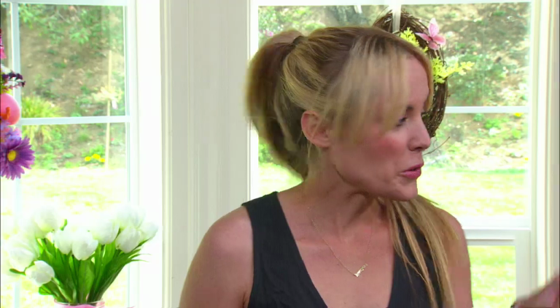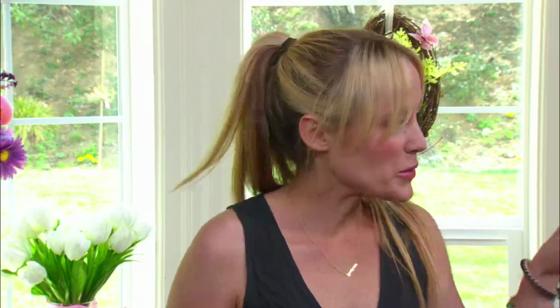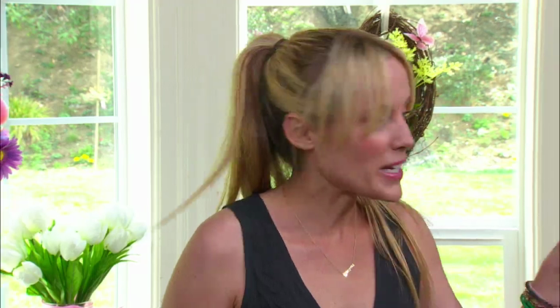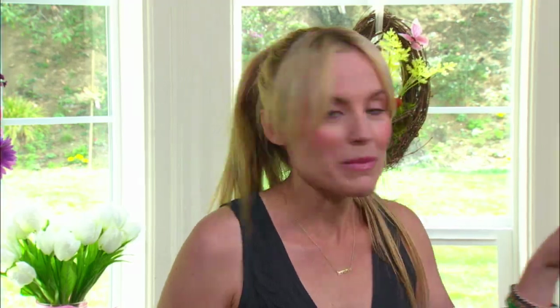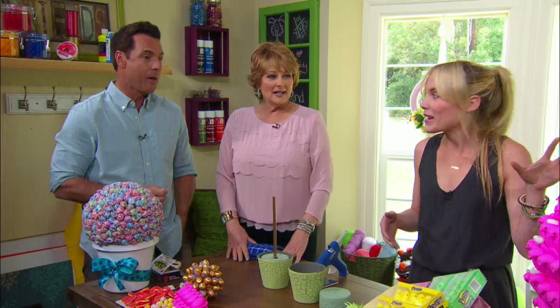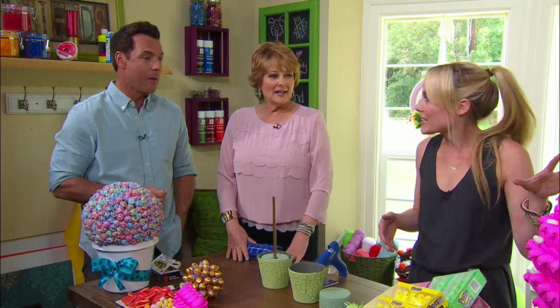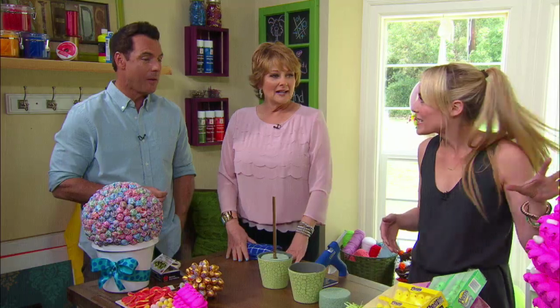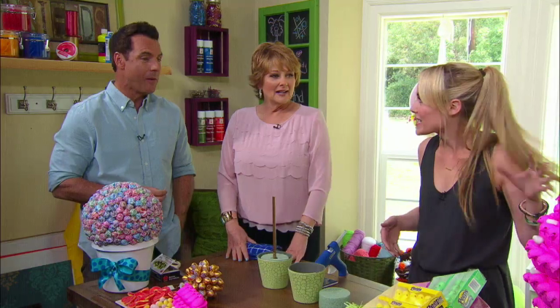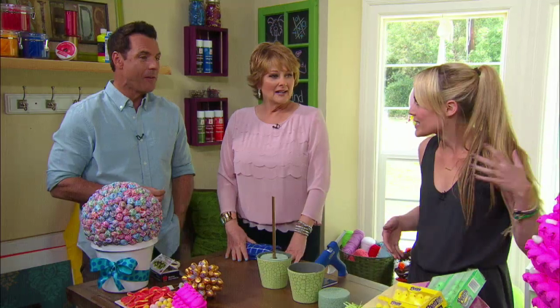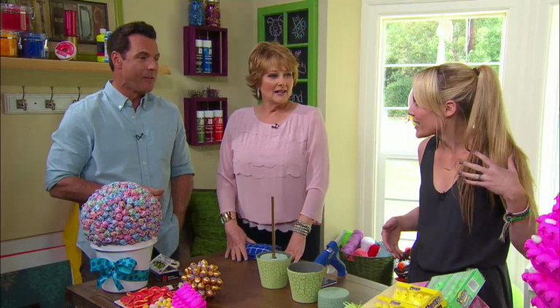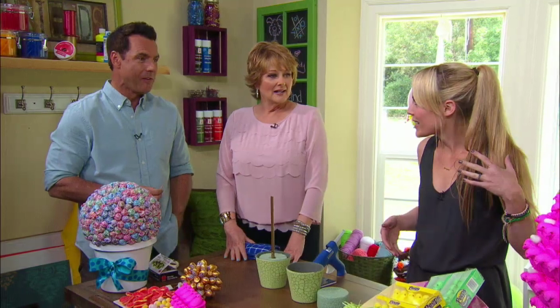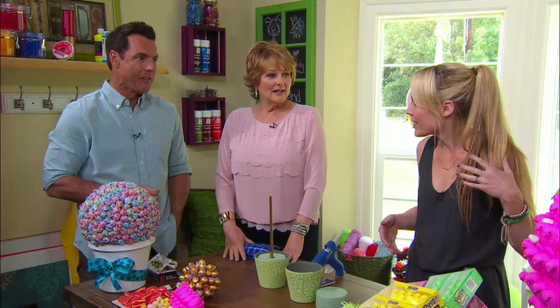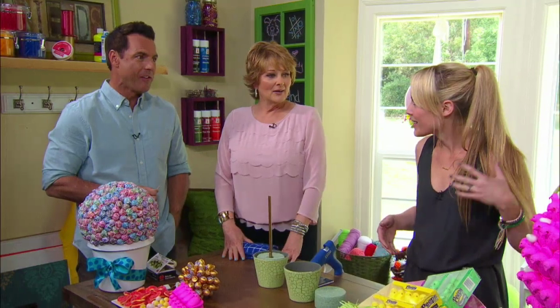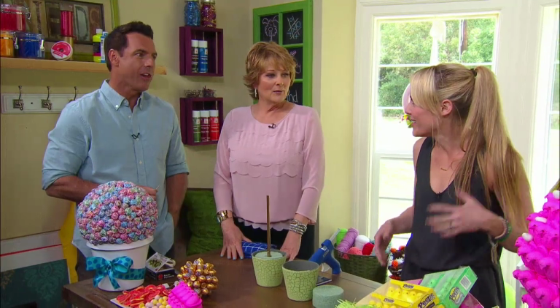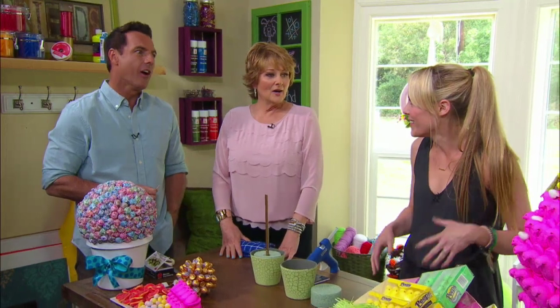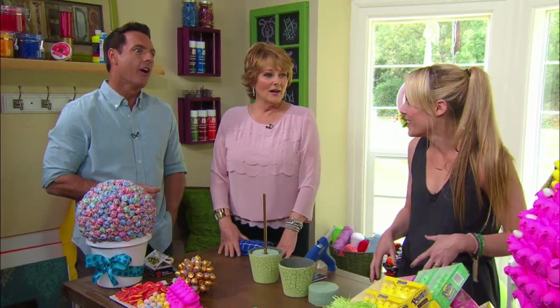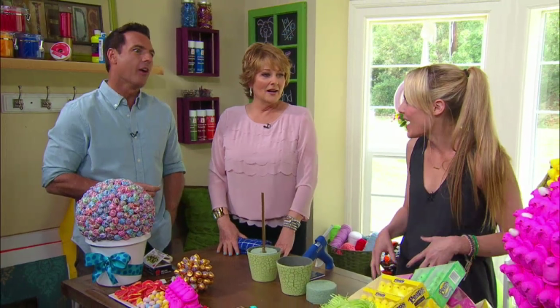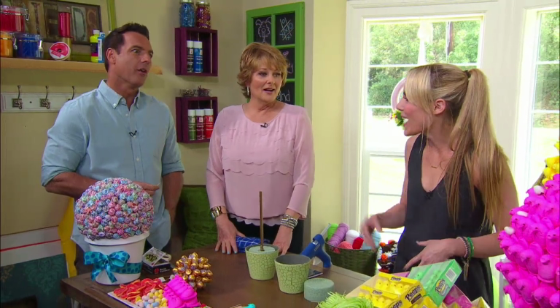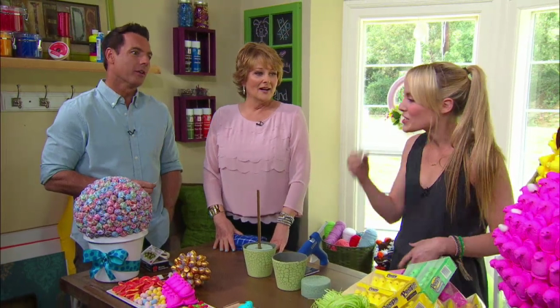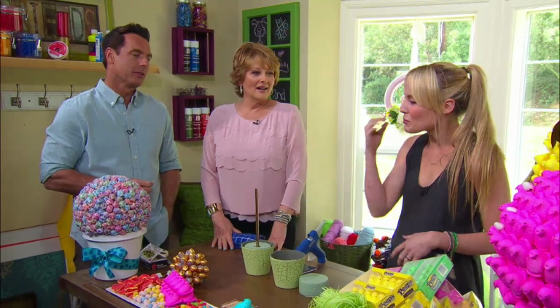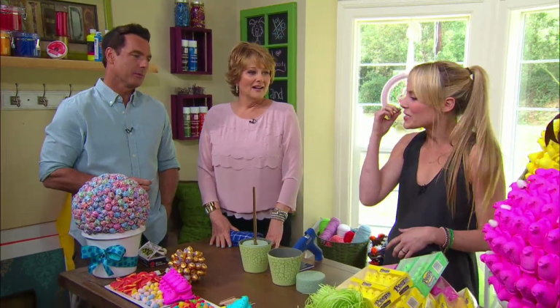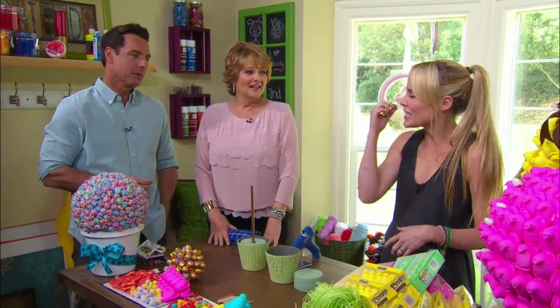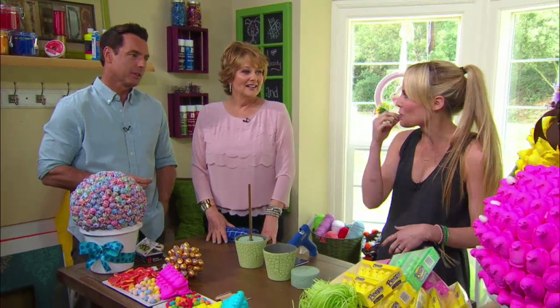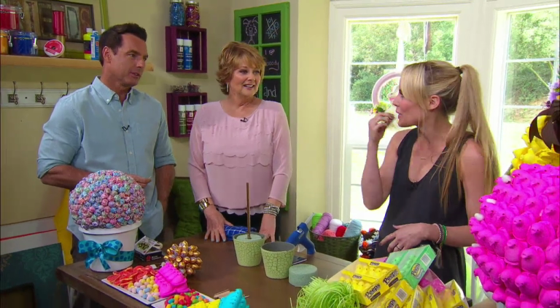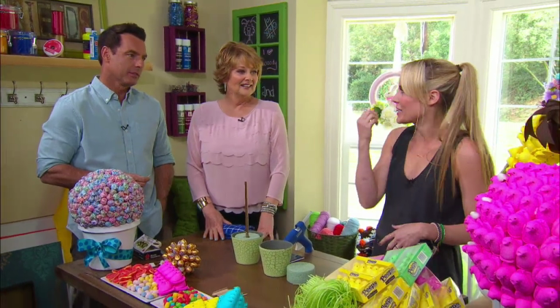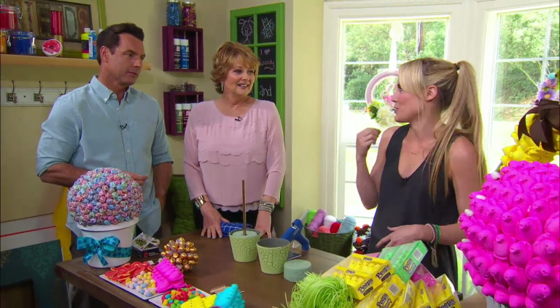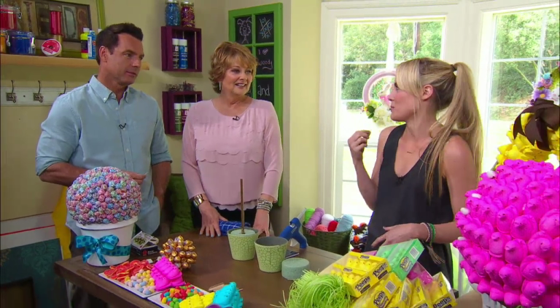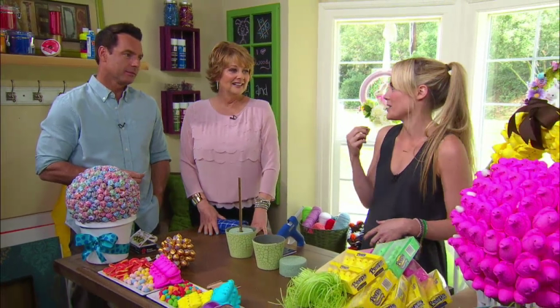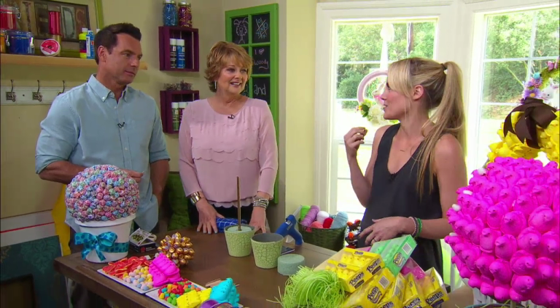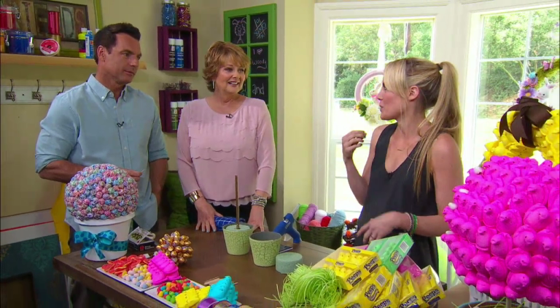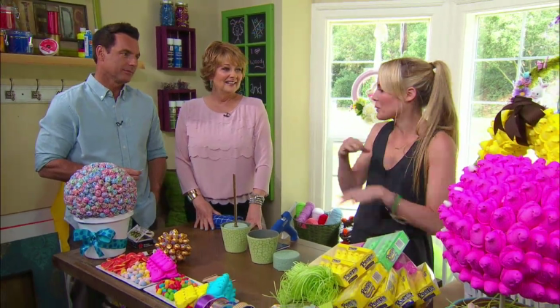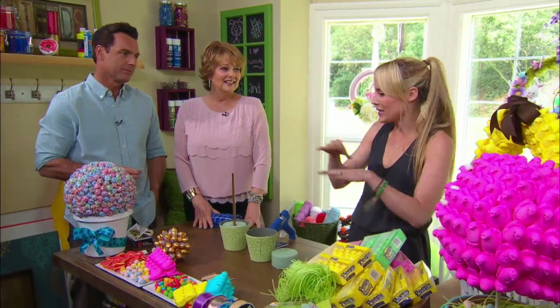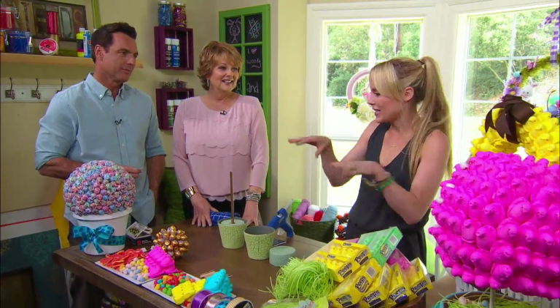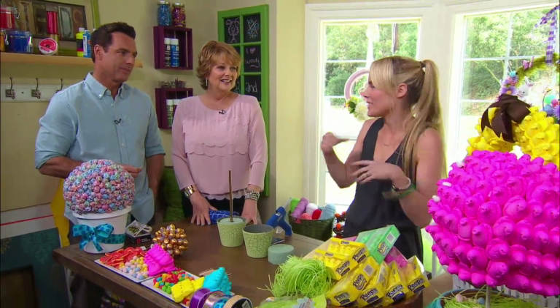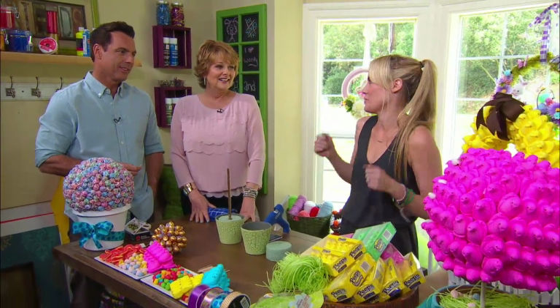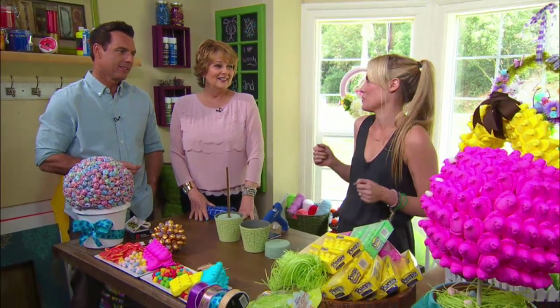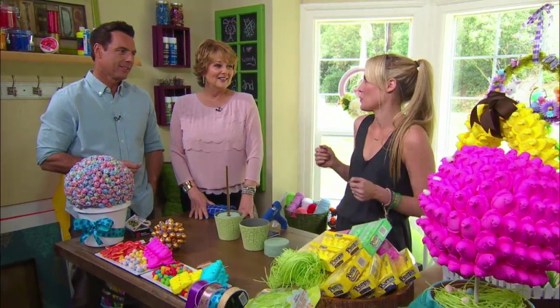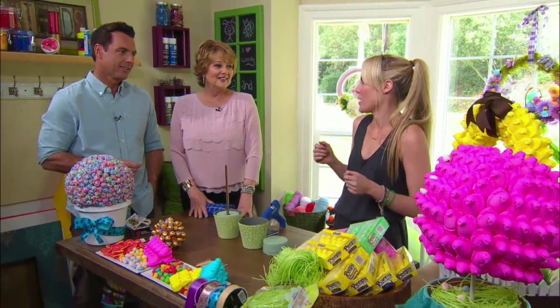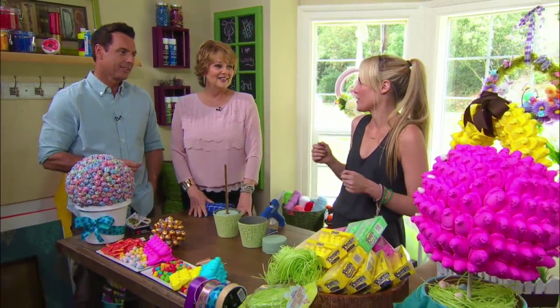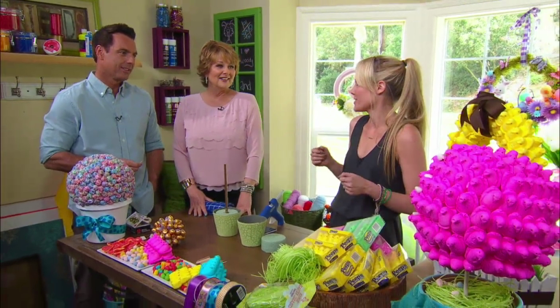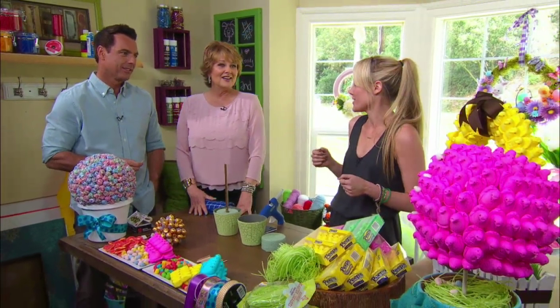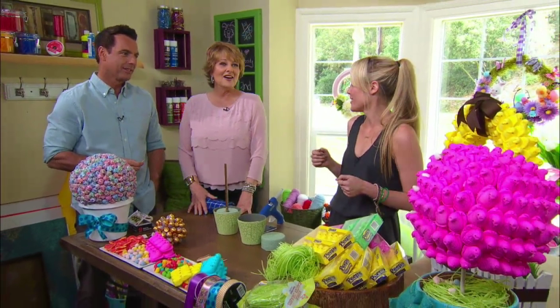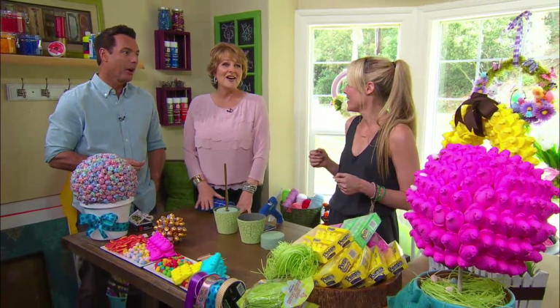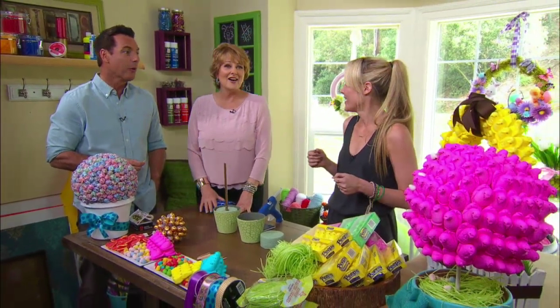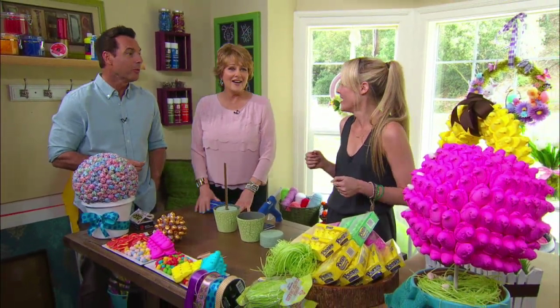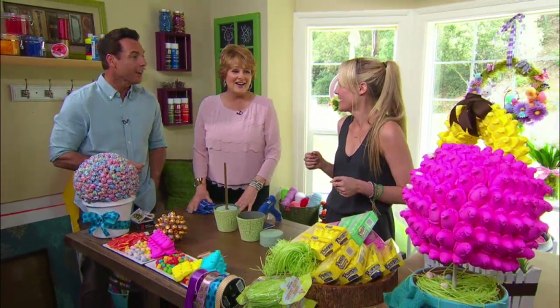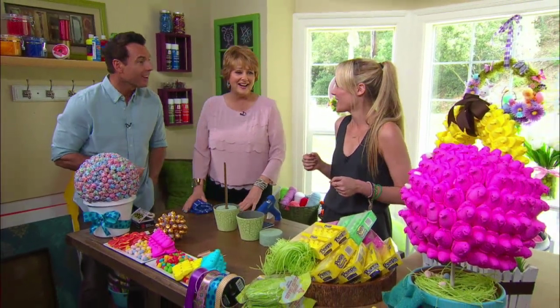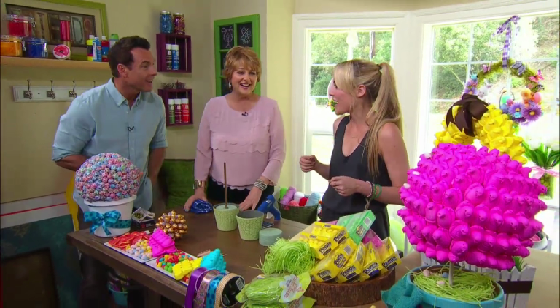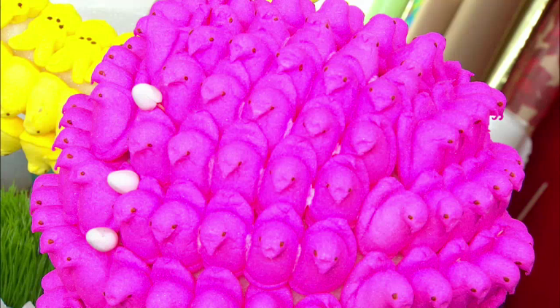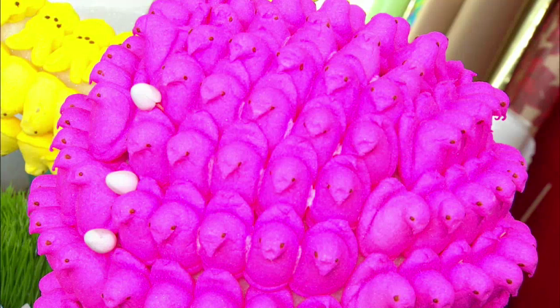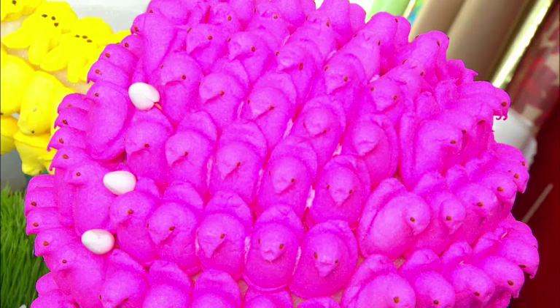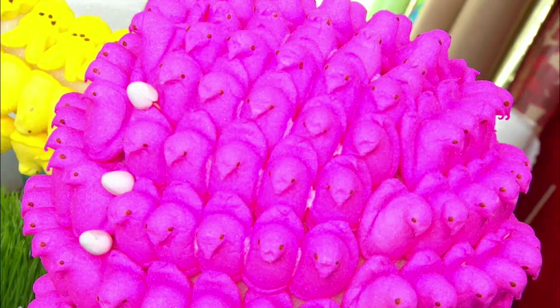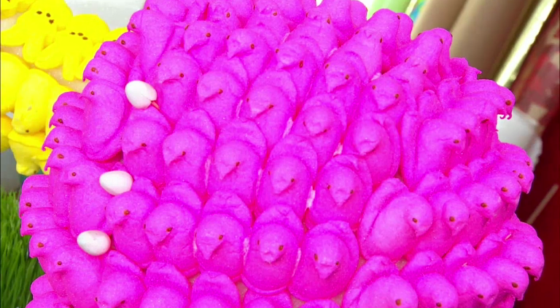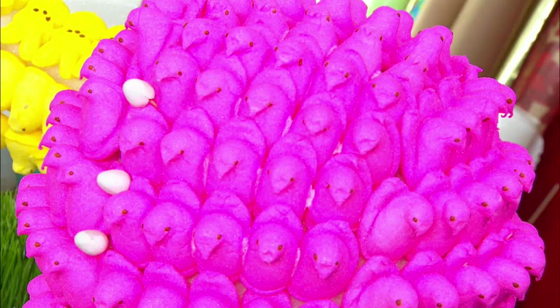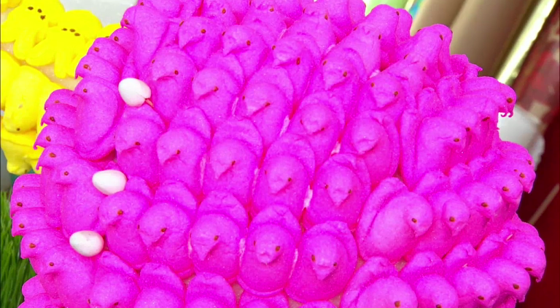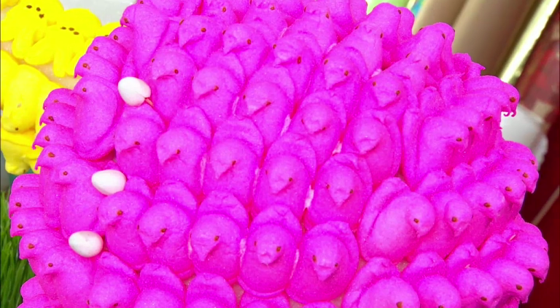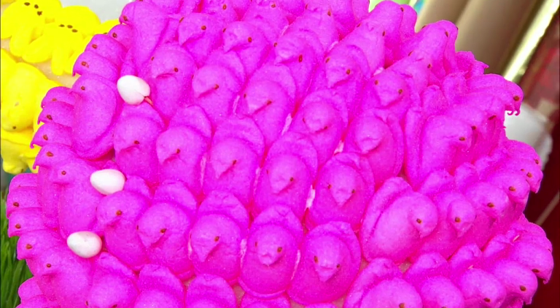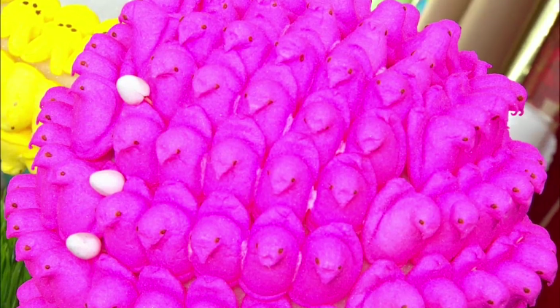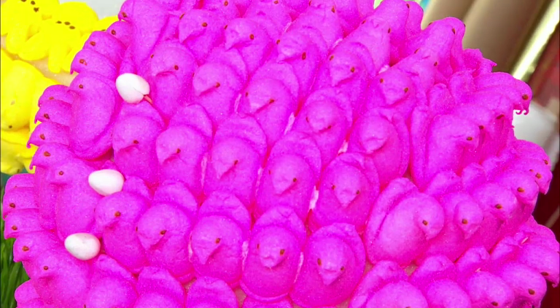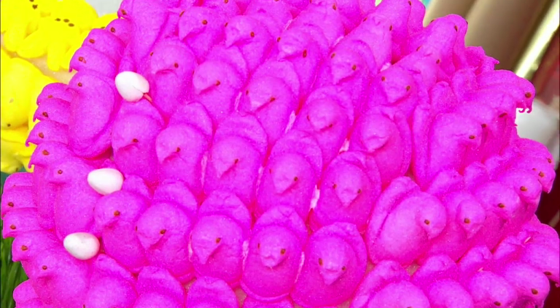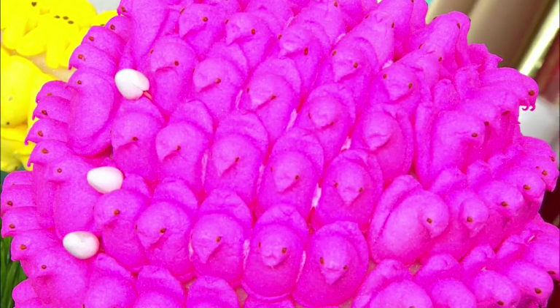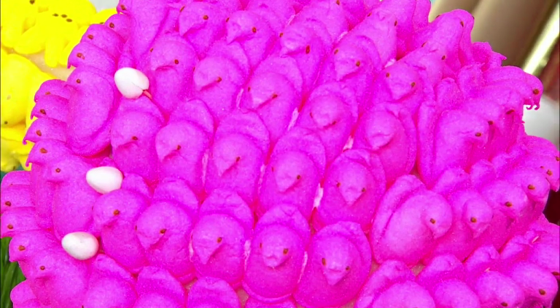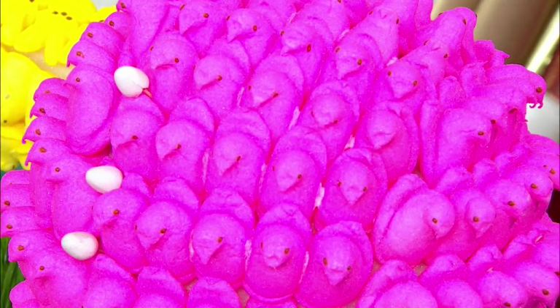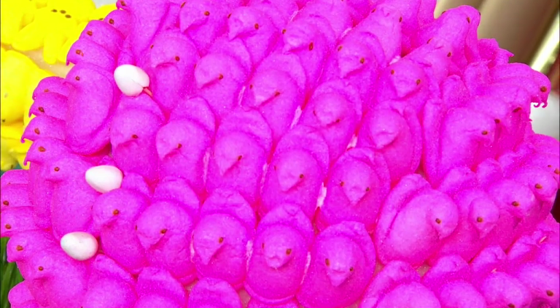Do you know what it was like making these last night? I actually put teeth whitening strips in so I wouldn't eat for four hours, because I couldn't stop. That's genius.